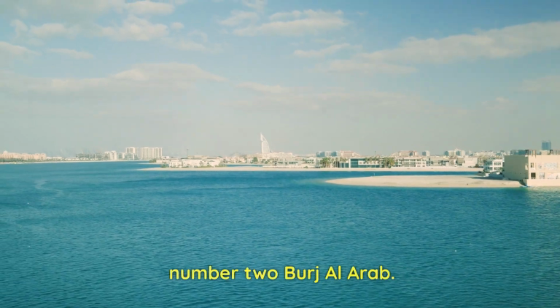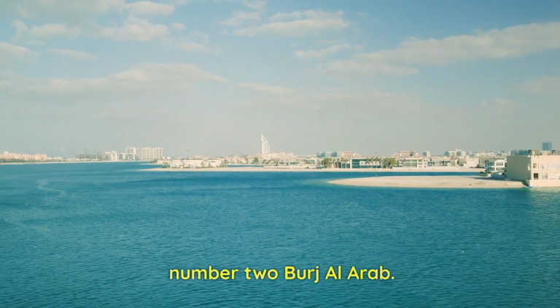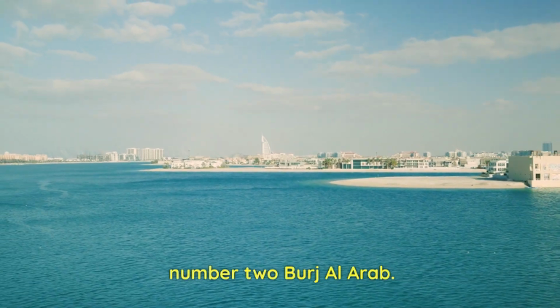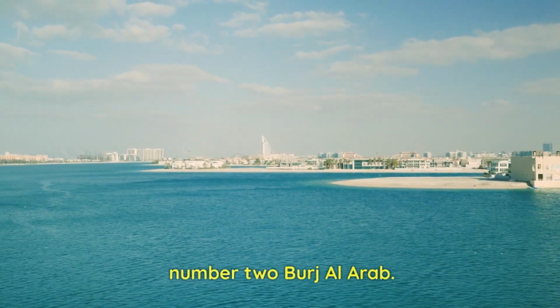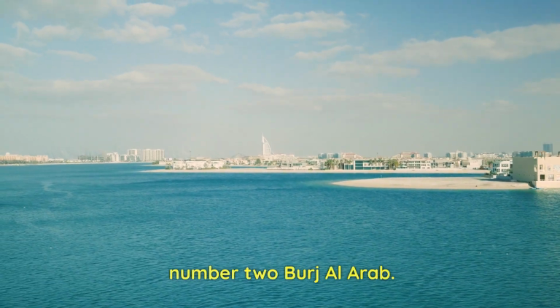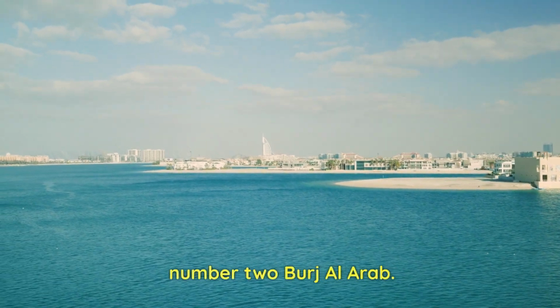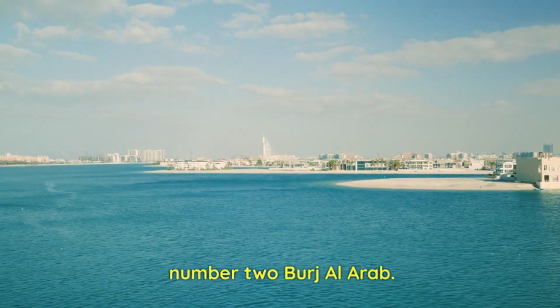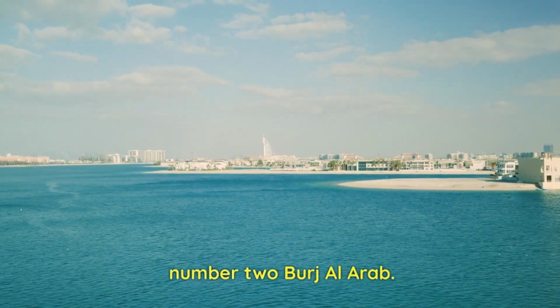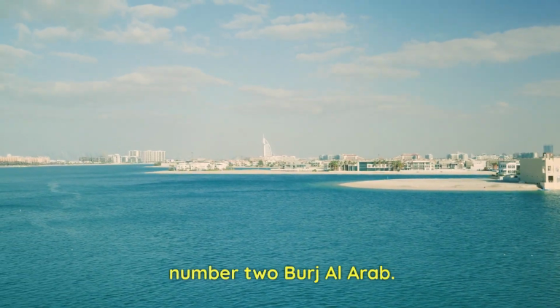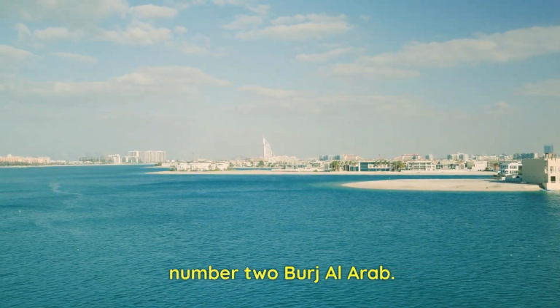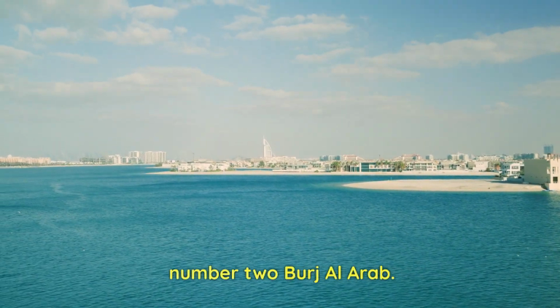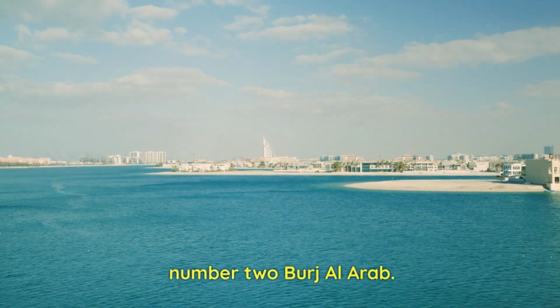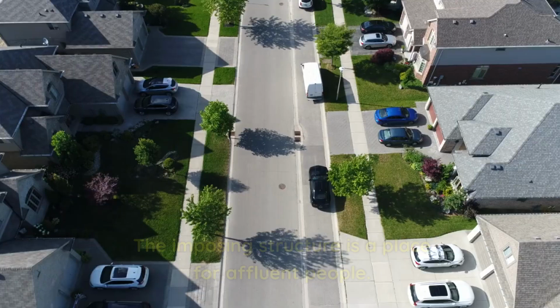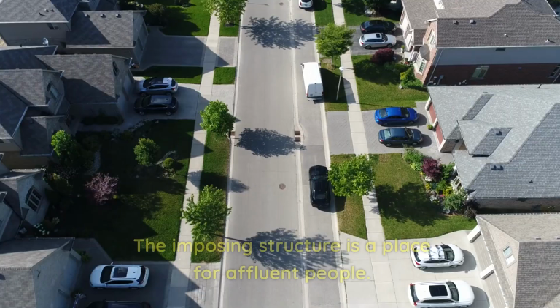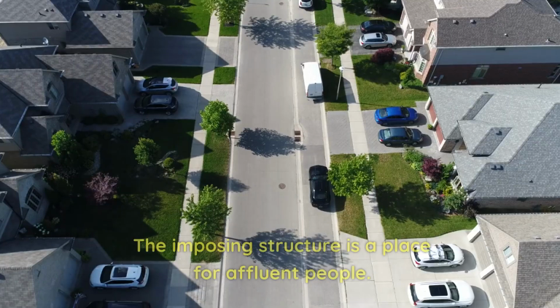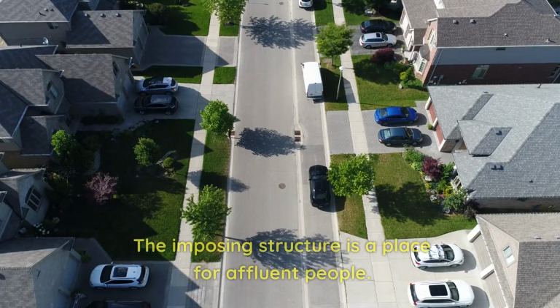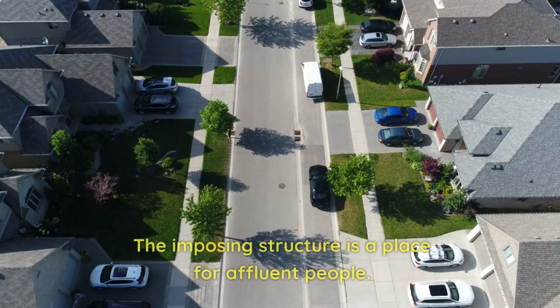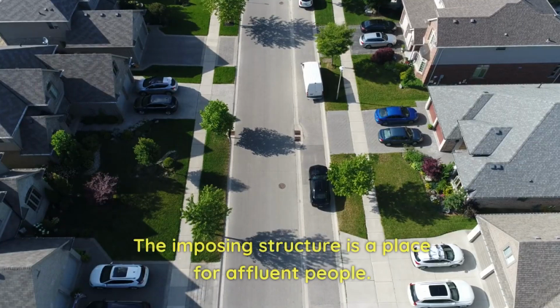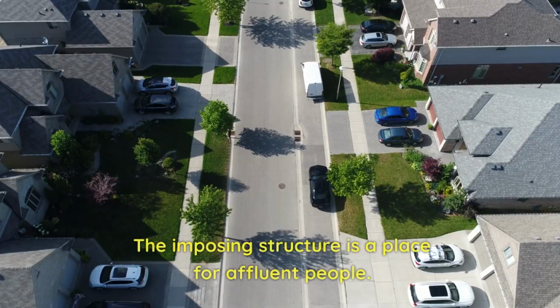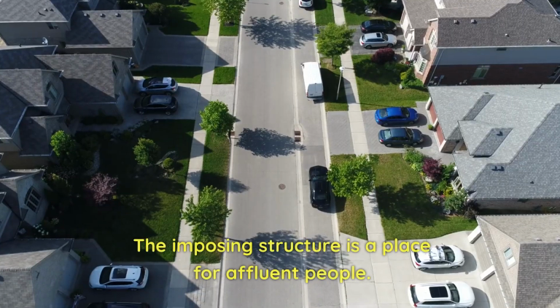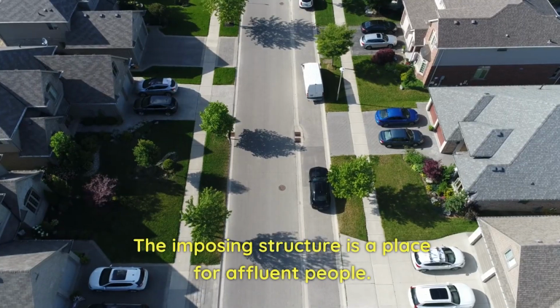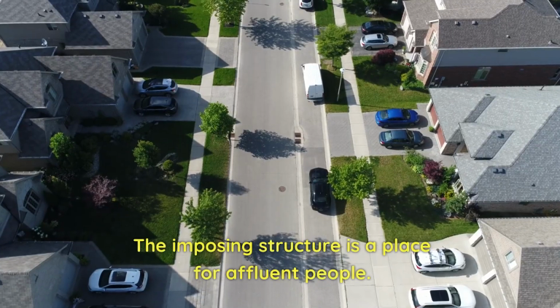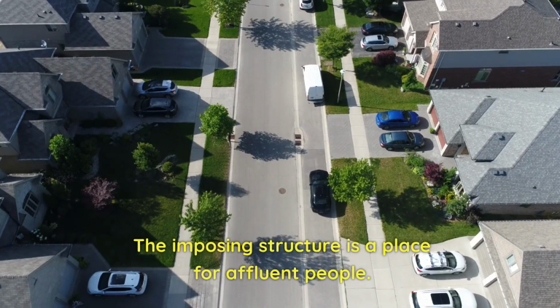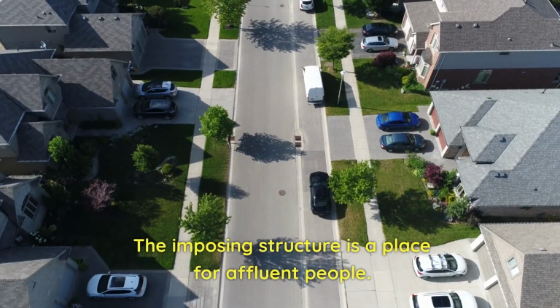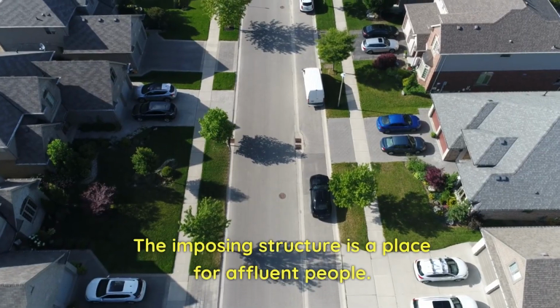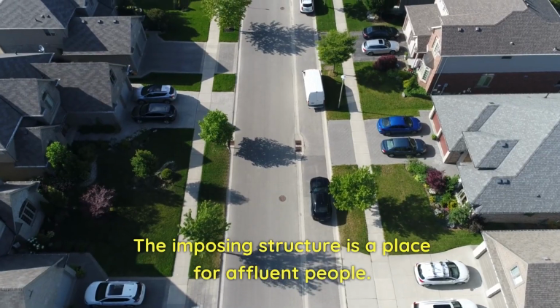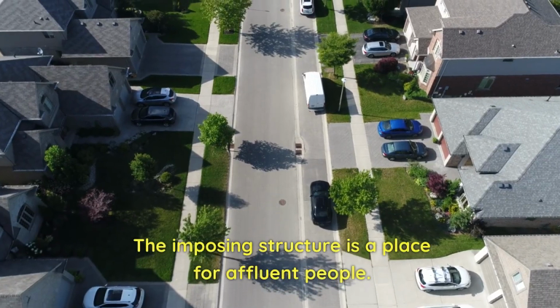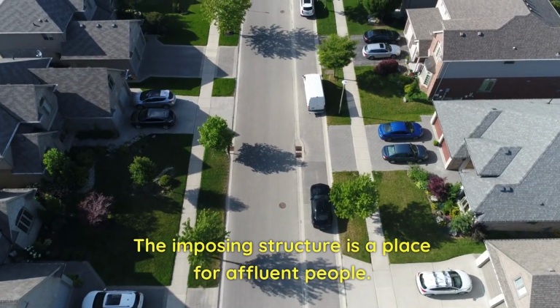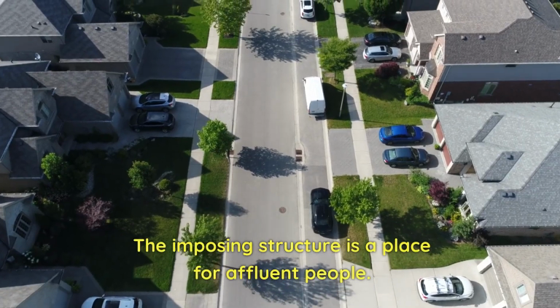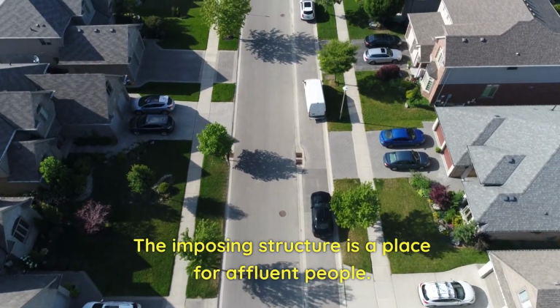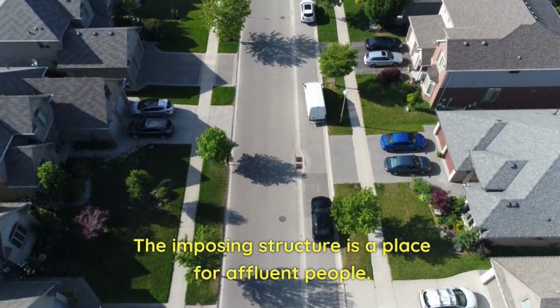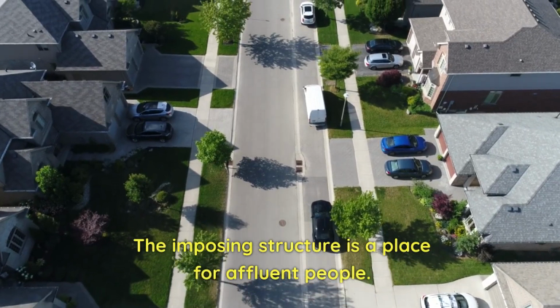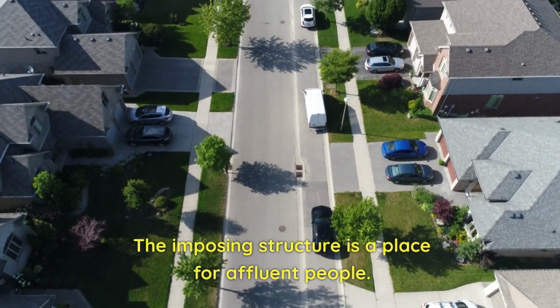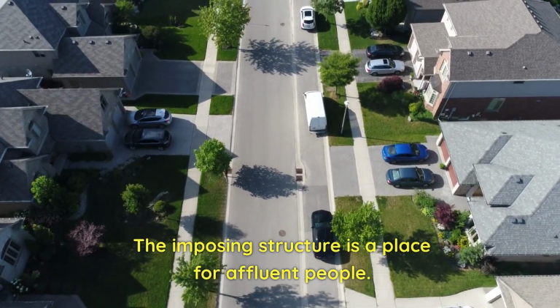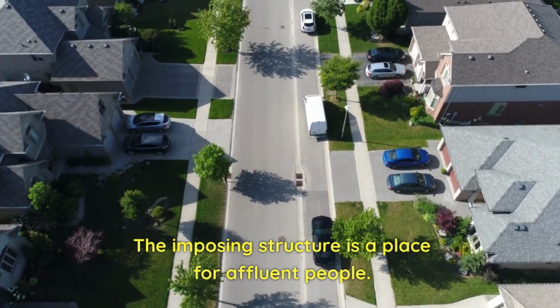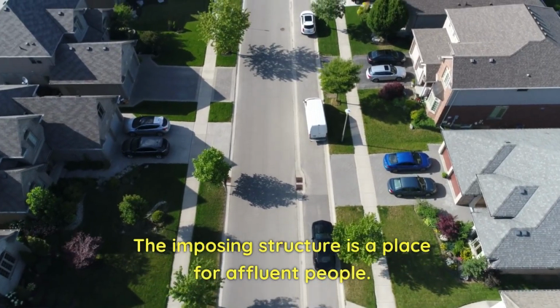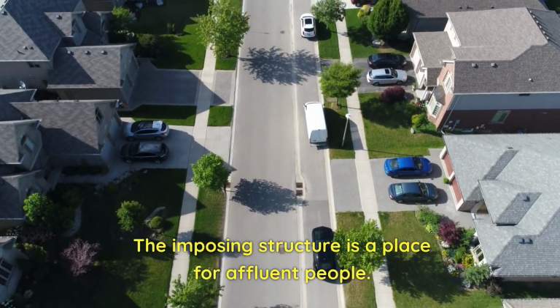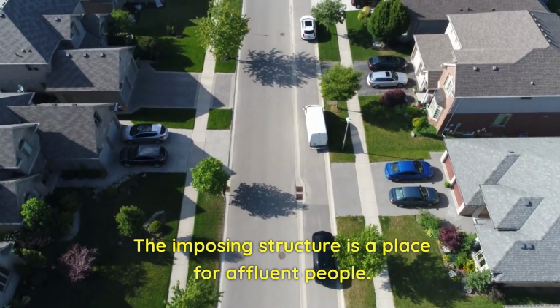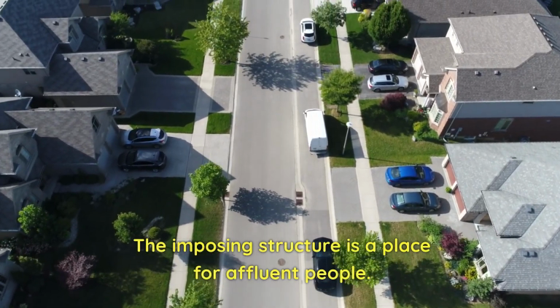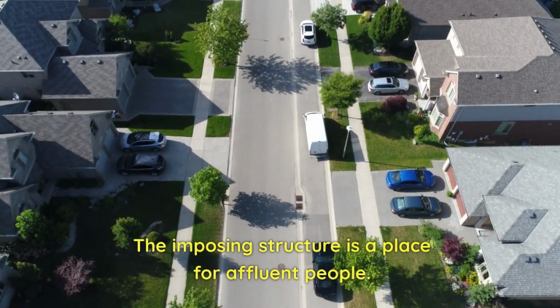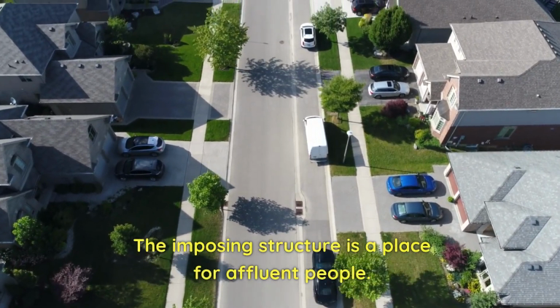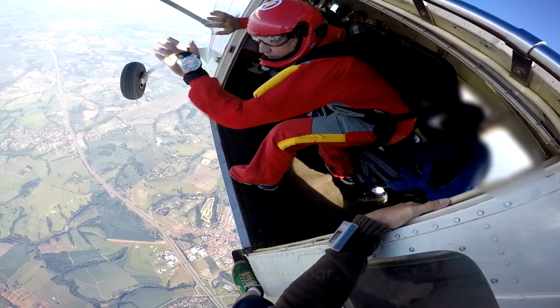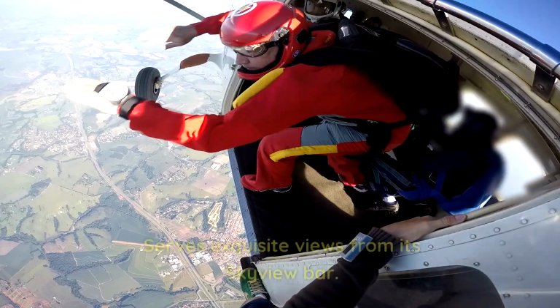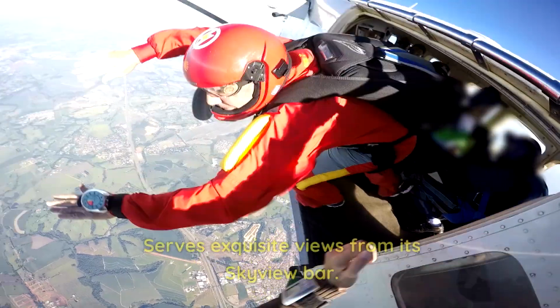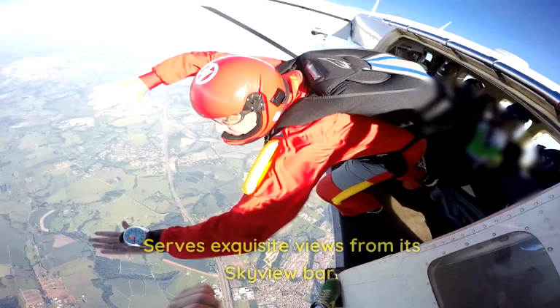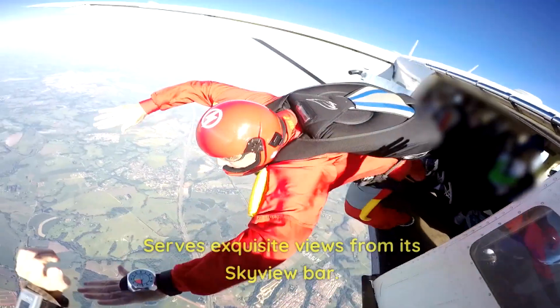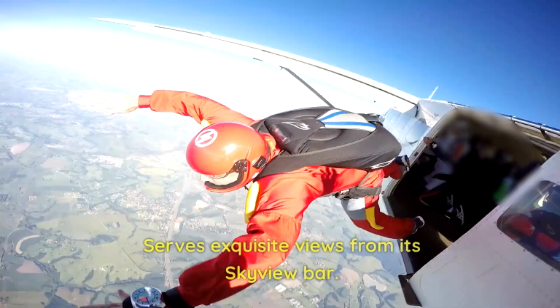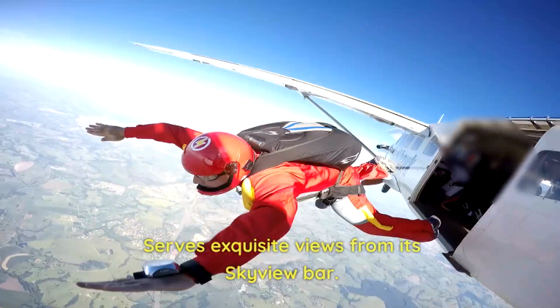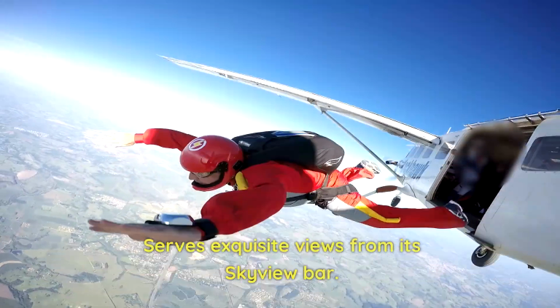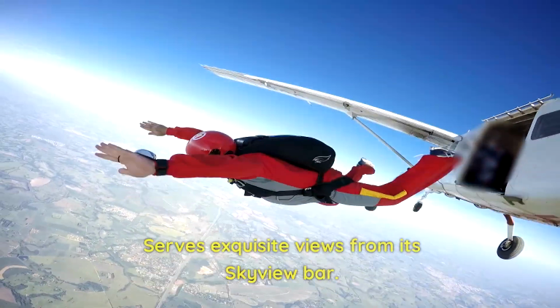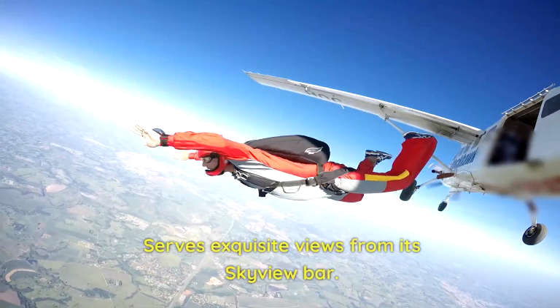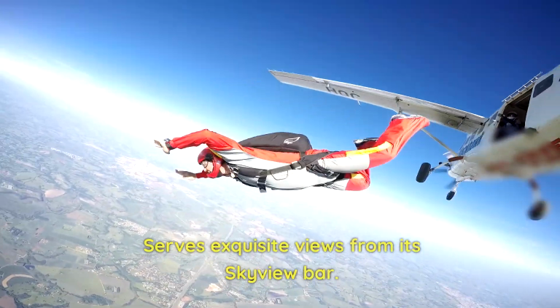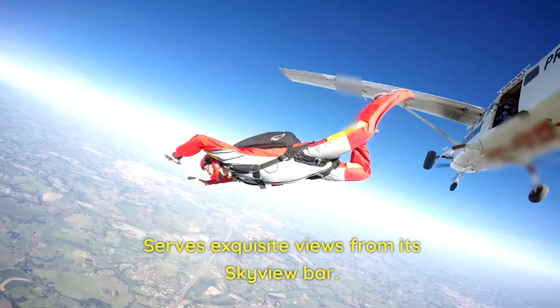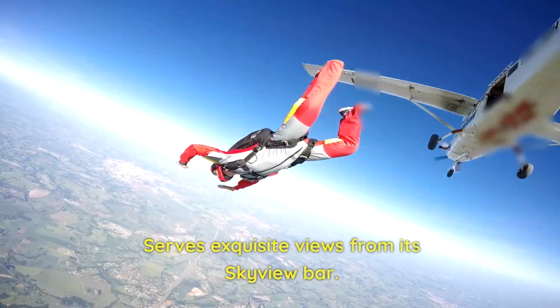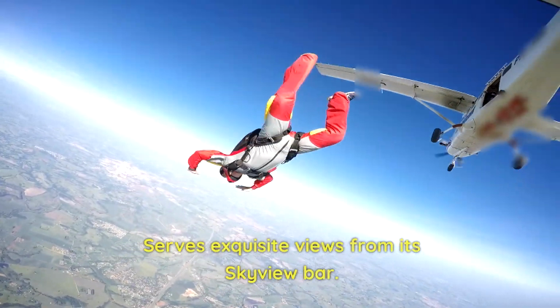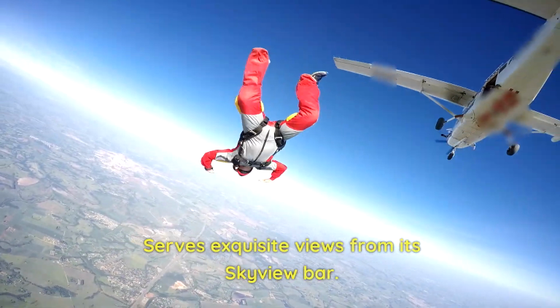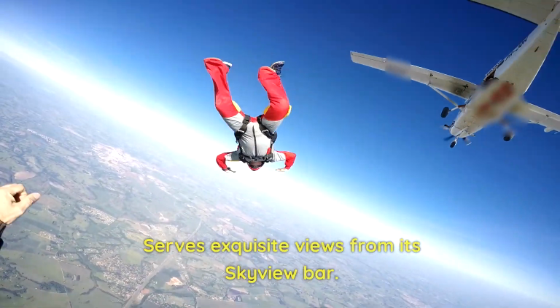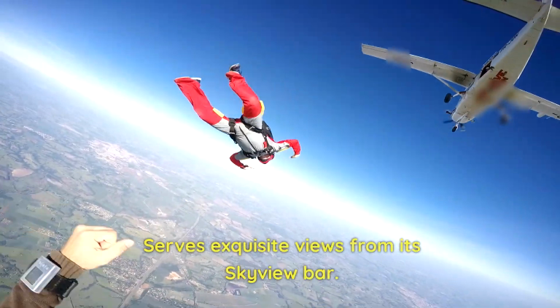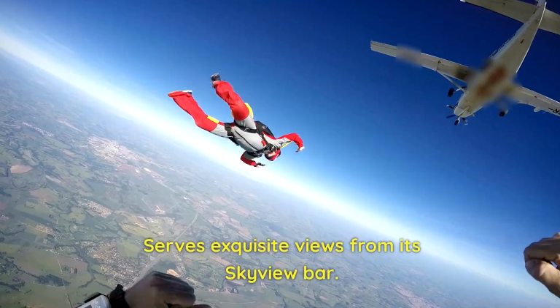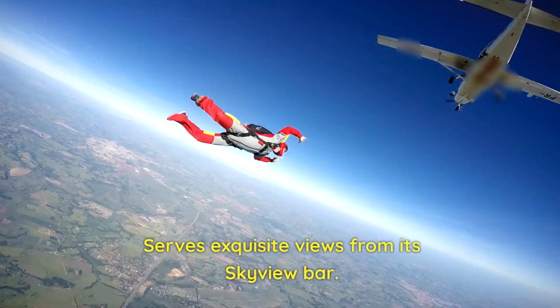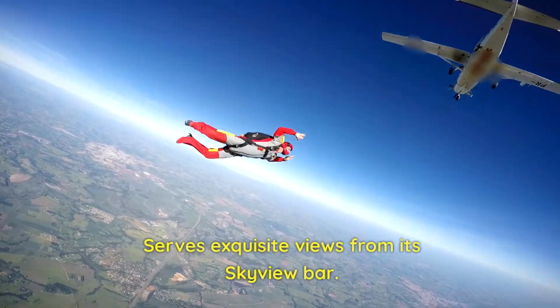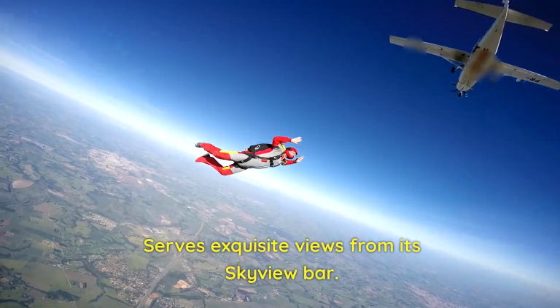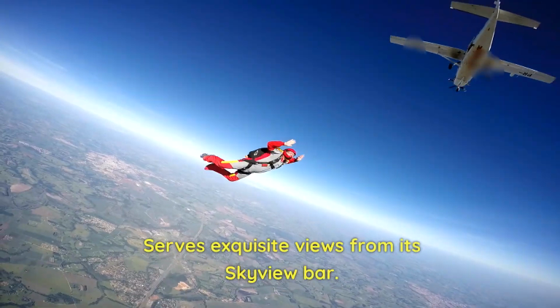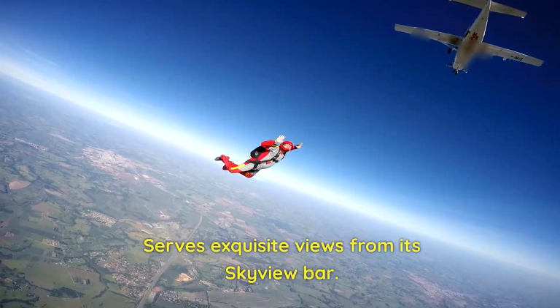Number 2: Burj Al Arab. The imposing structure is a place for affluent people. It serves exquisite views from its skyview bar.